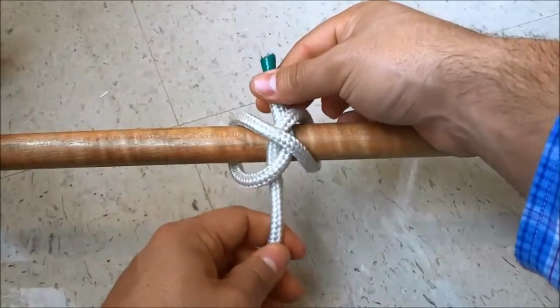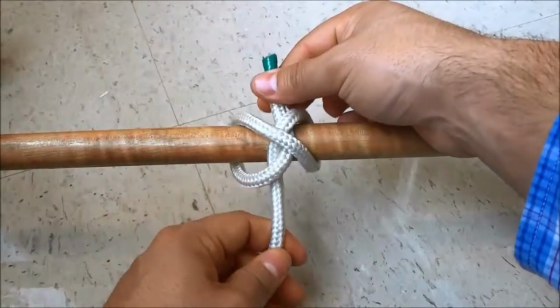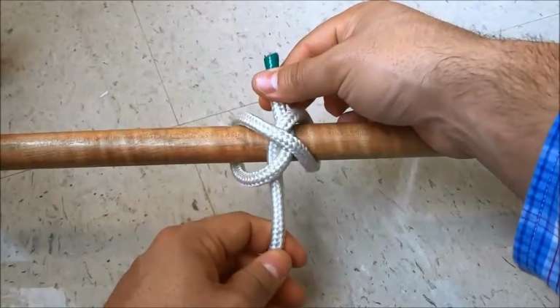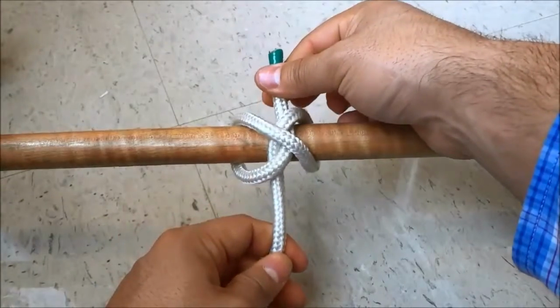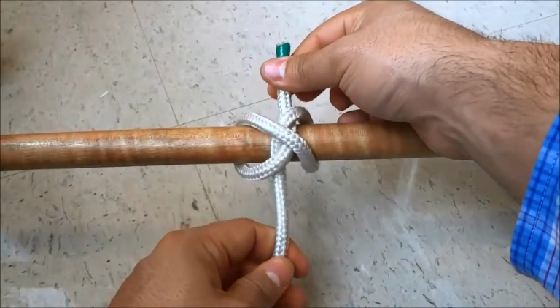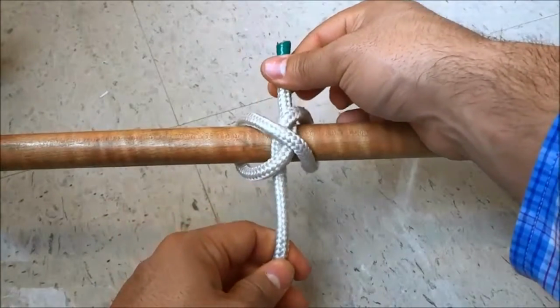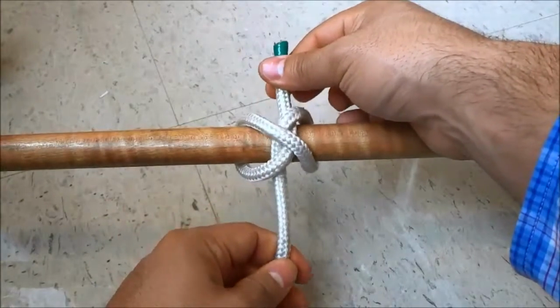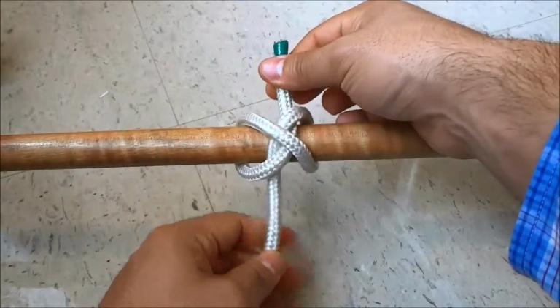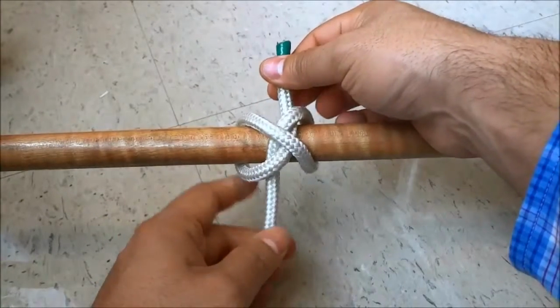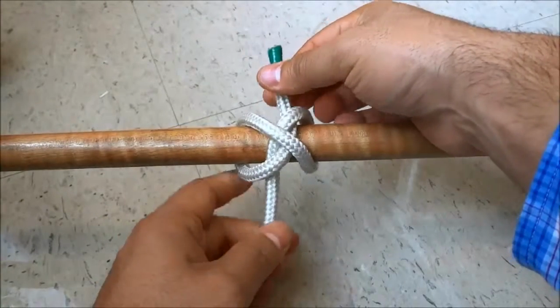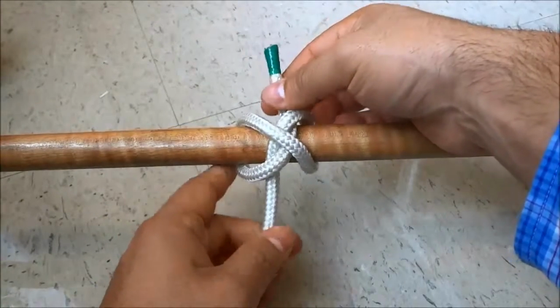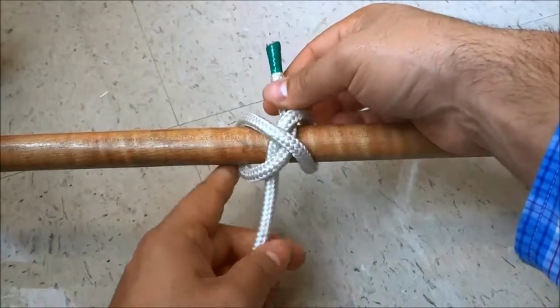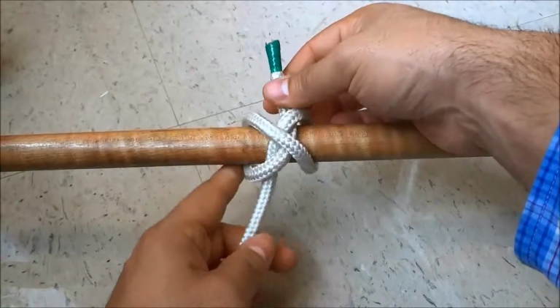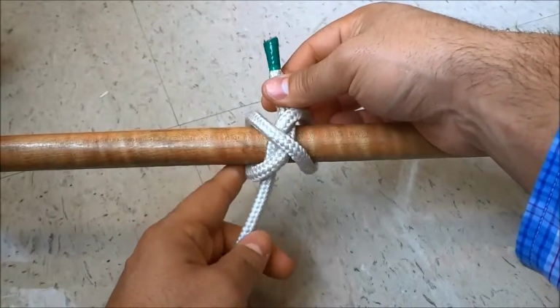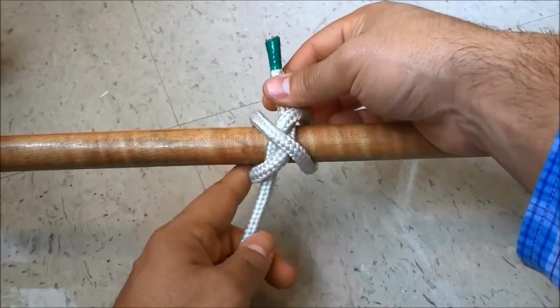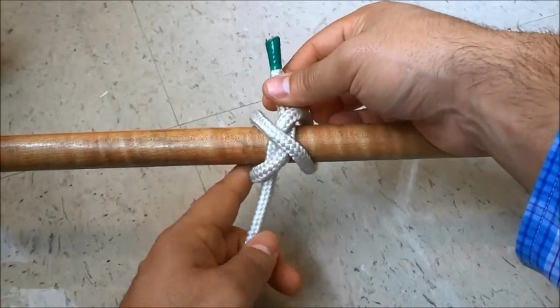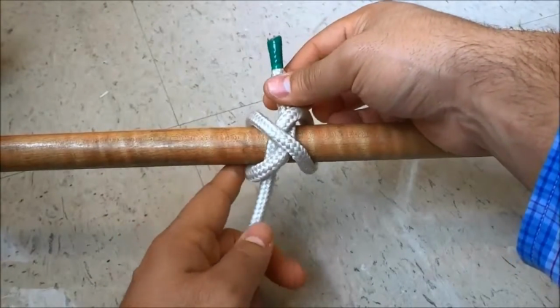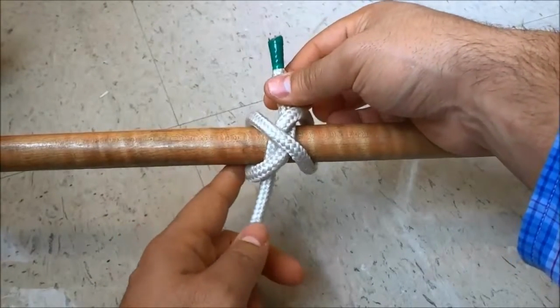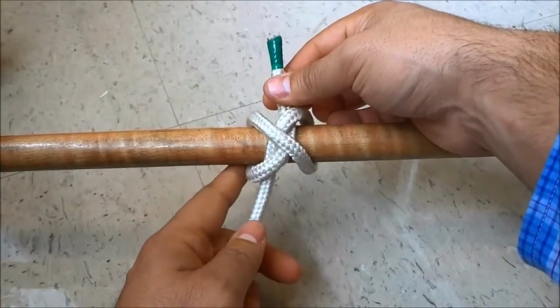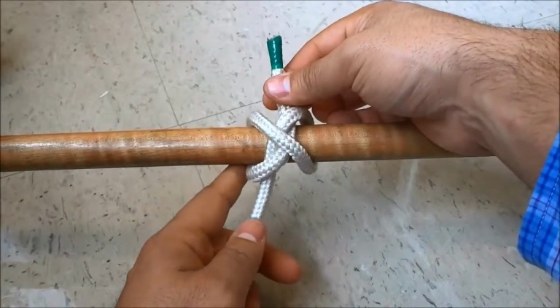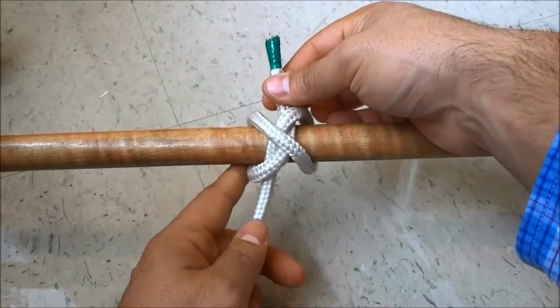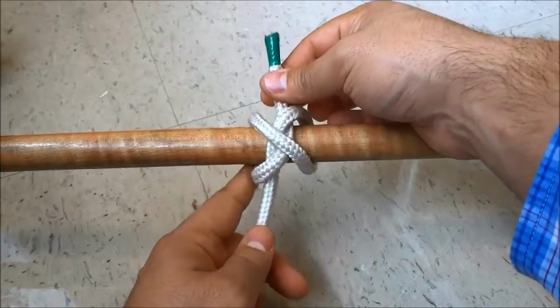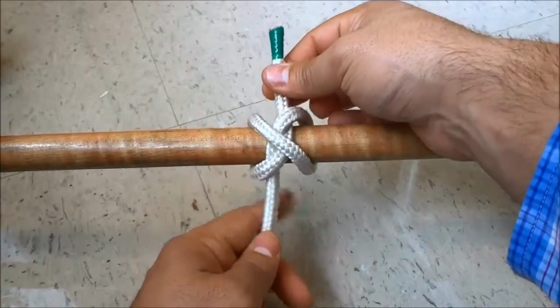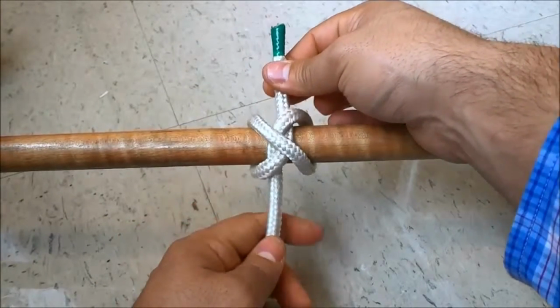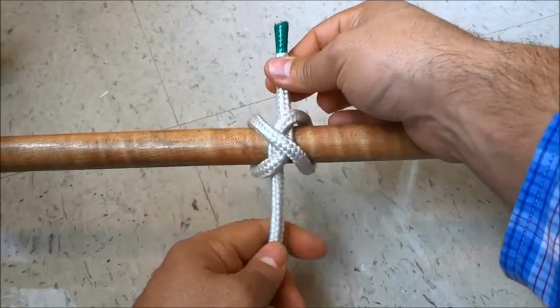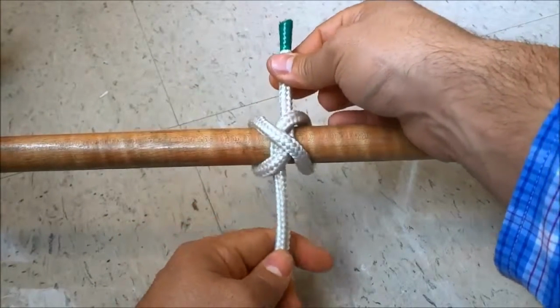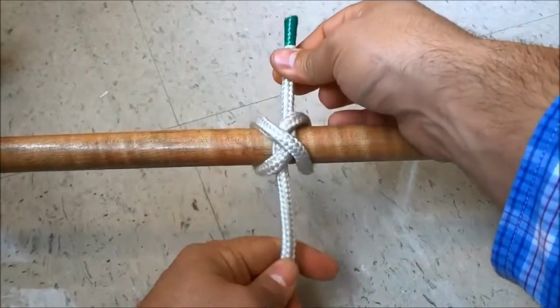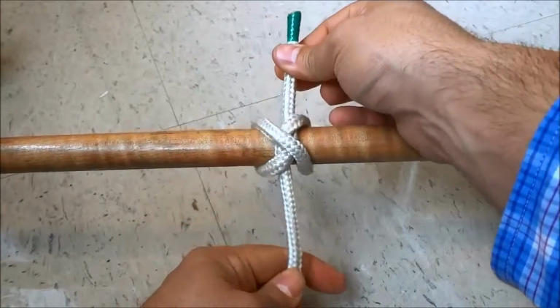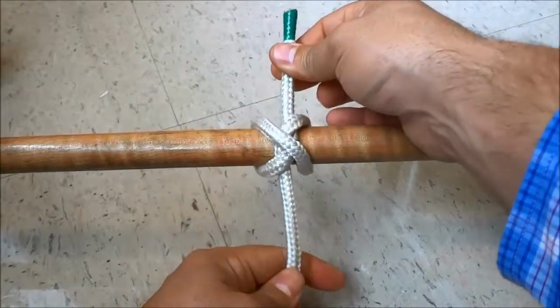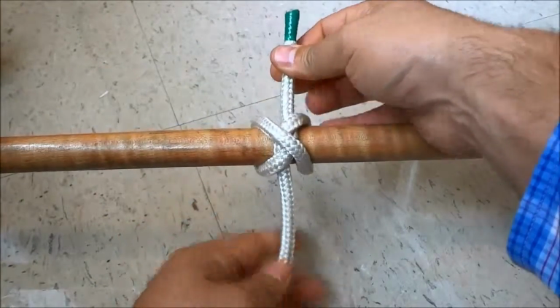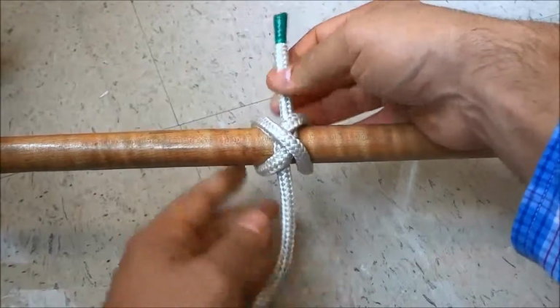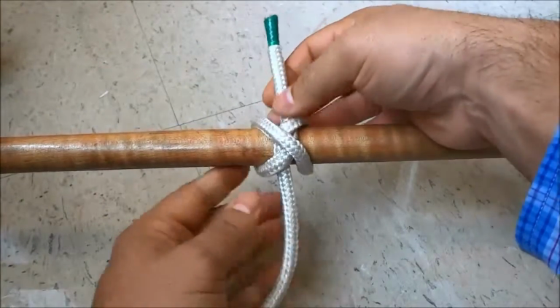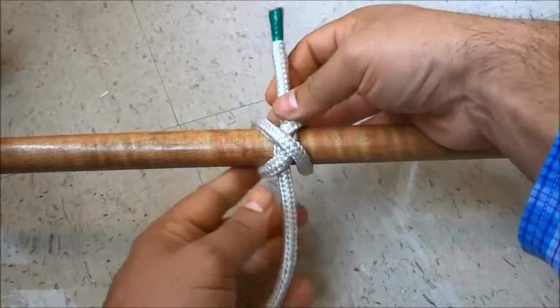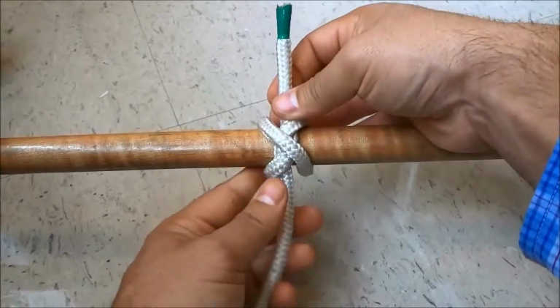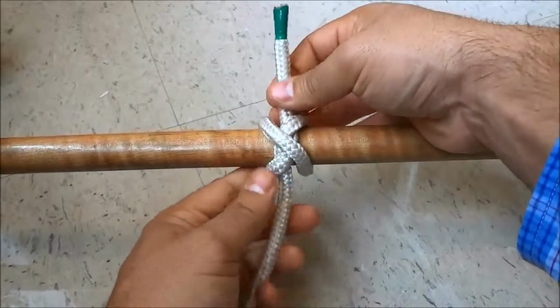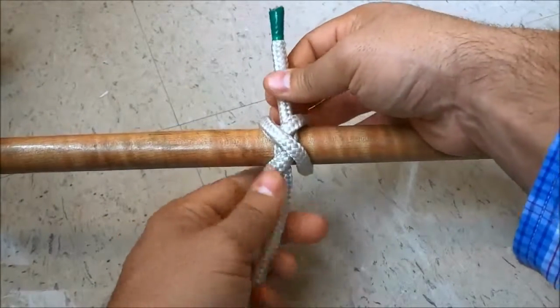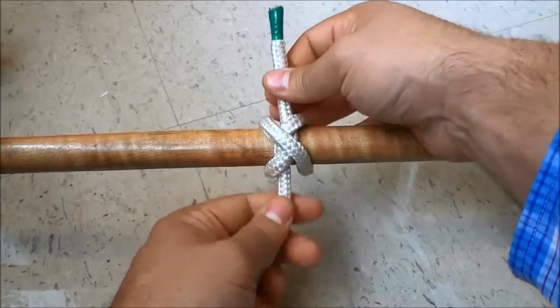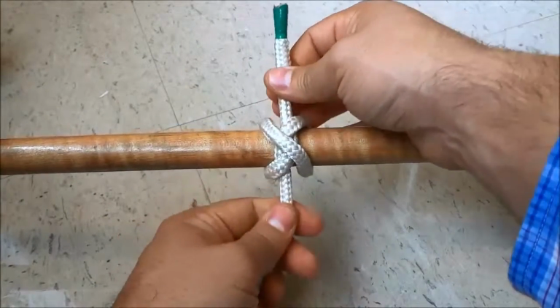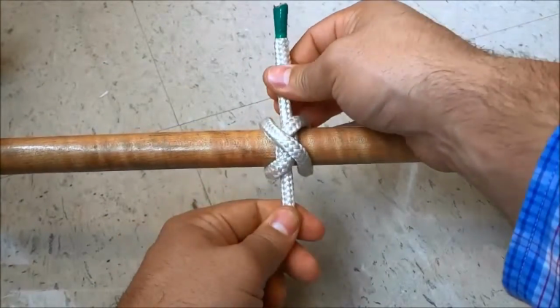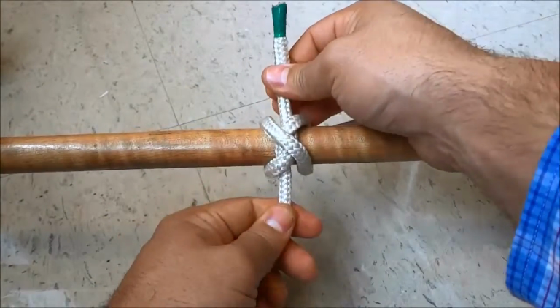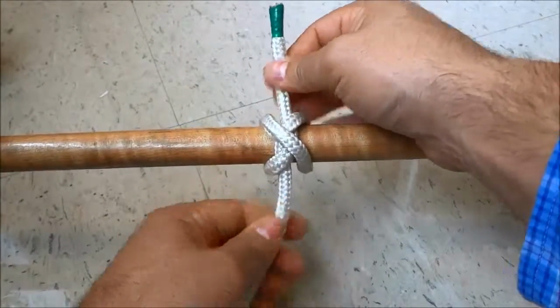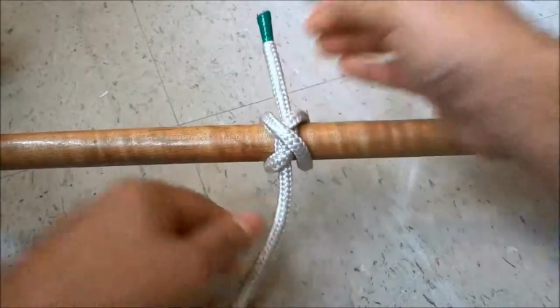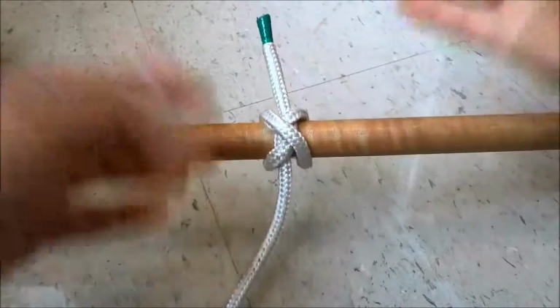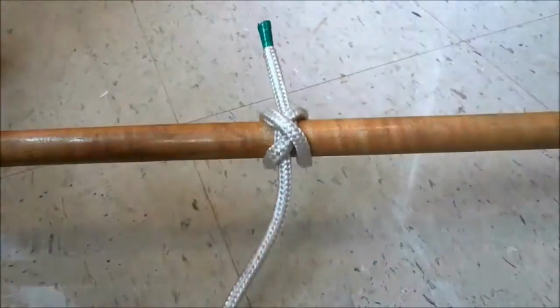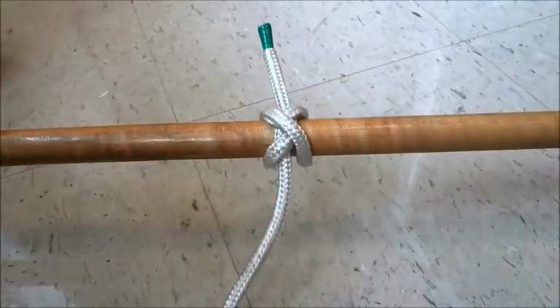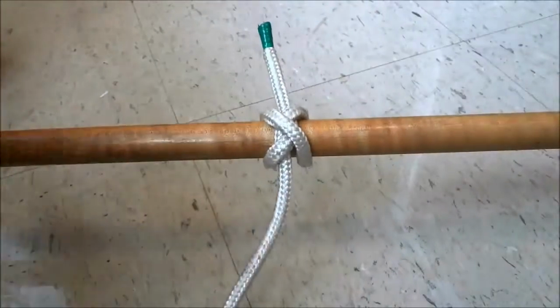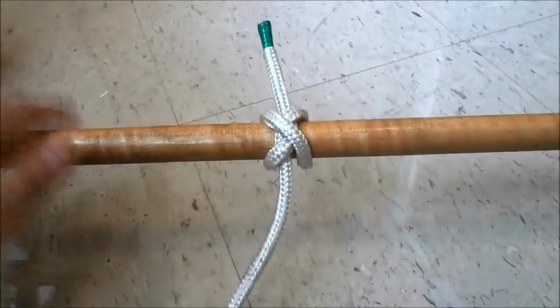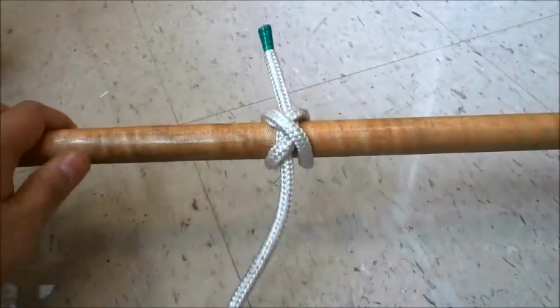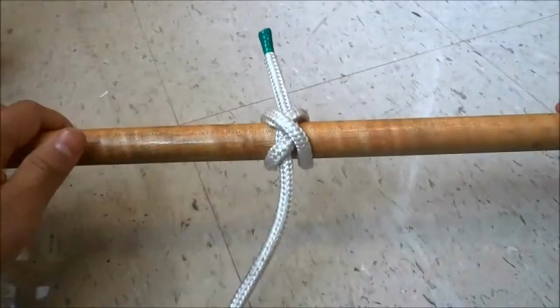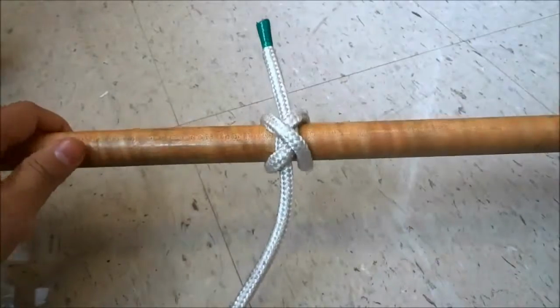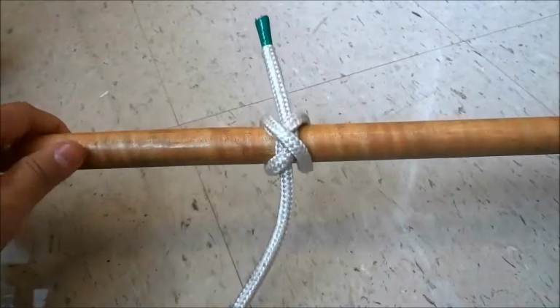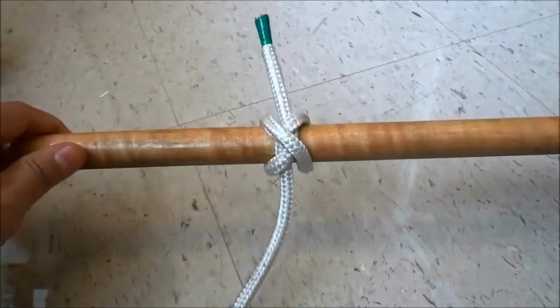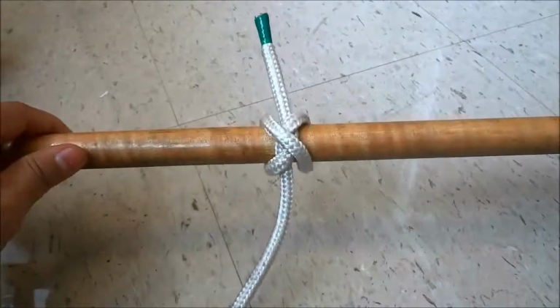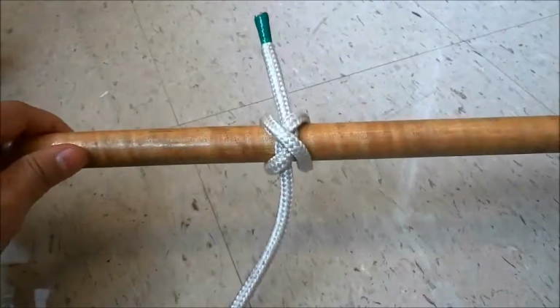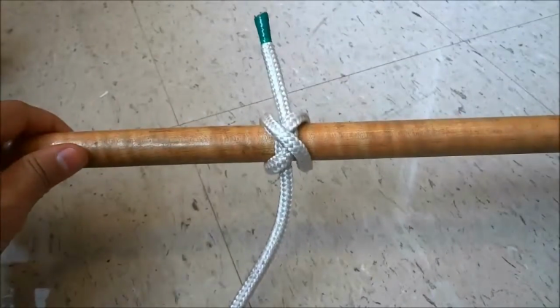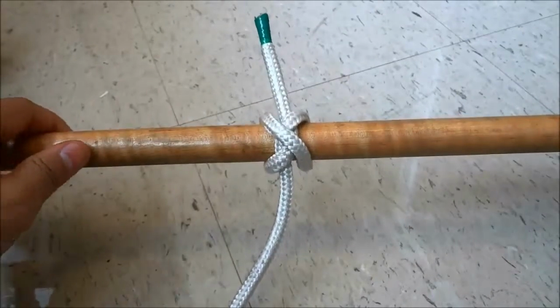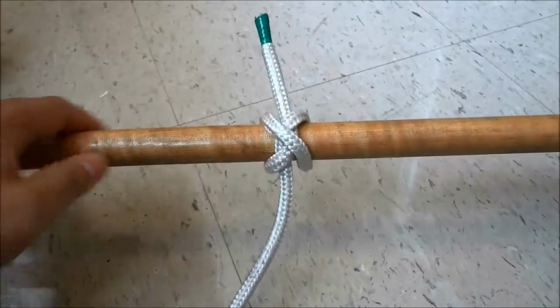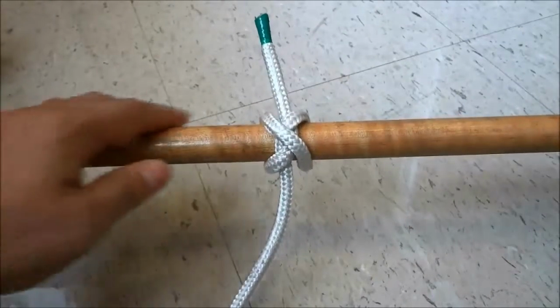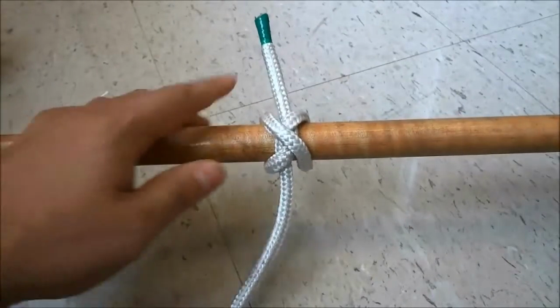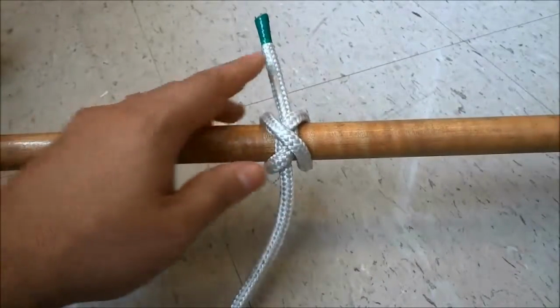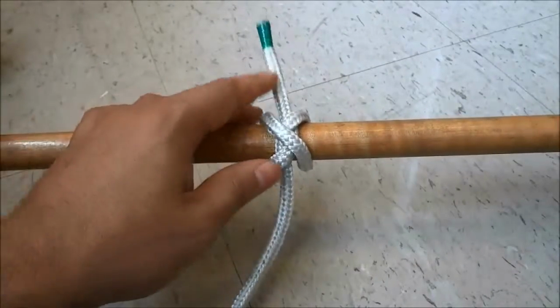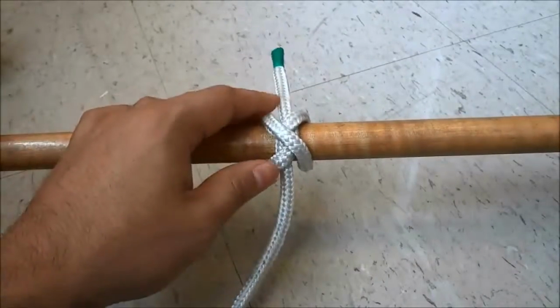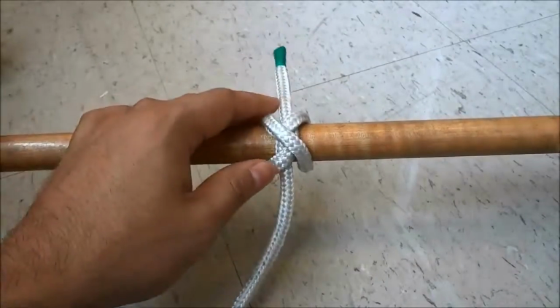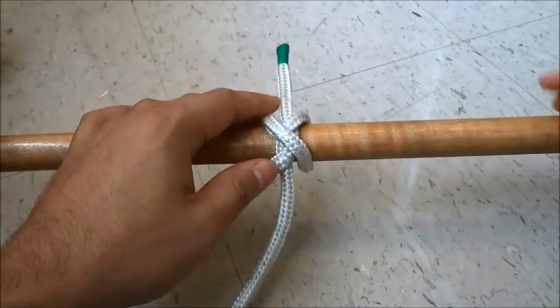And all that I have to do to finish it up is pull on both of the pieces of rope. And that's basically it.